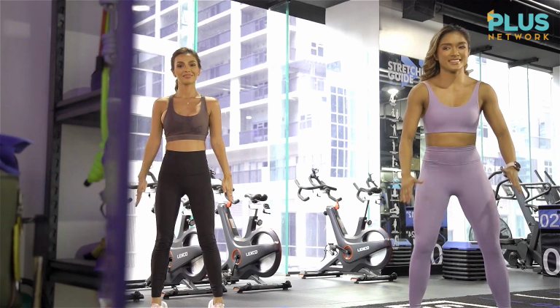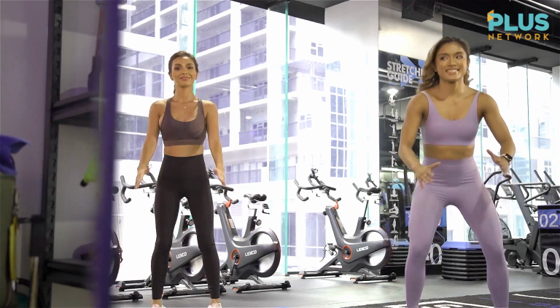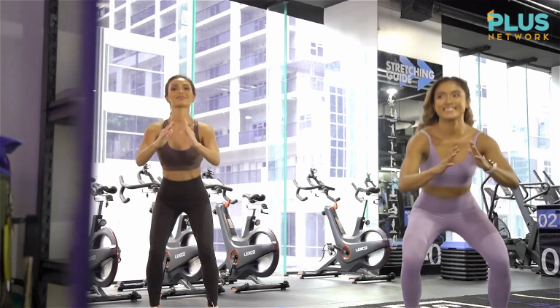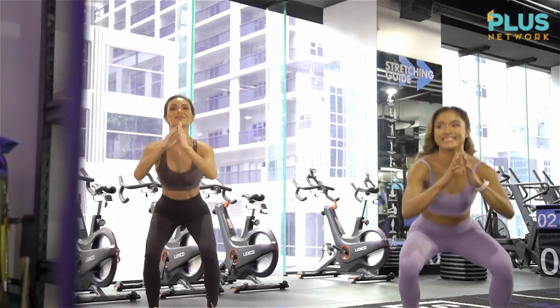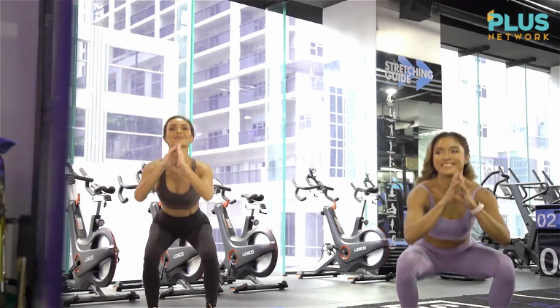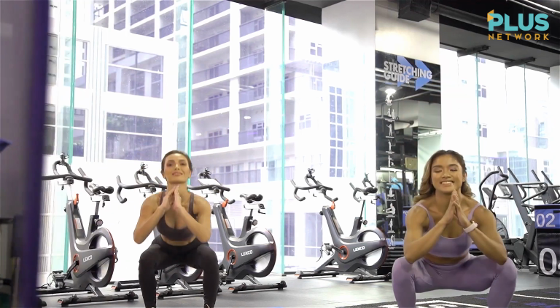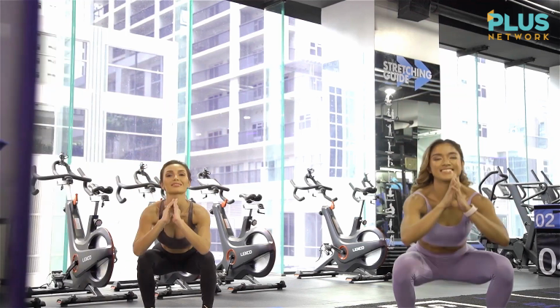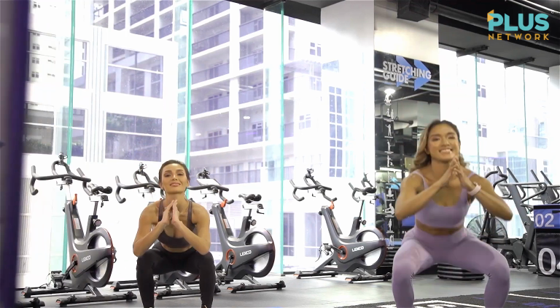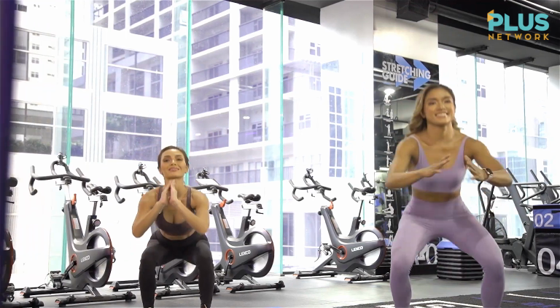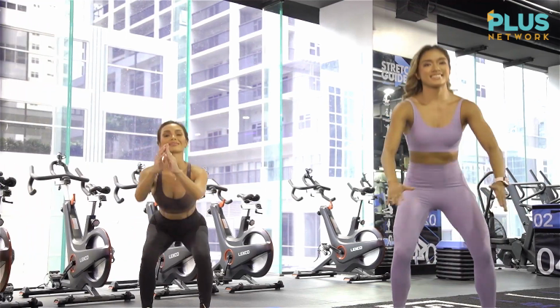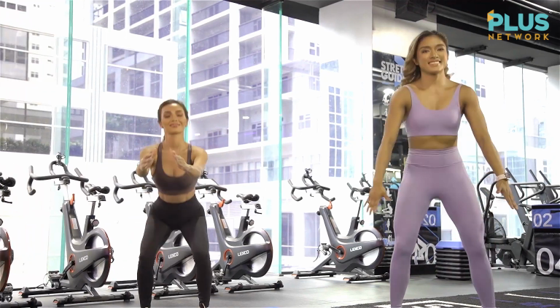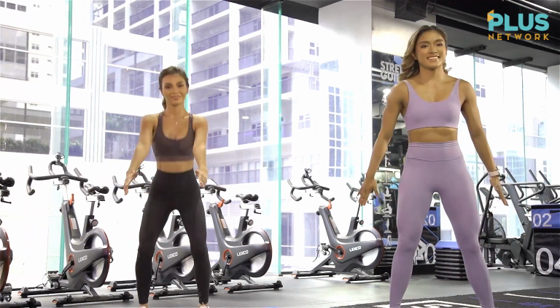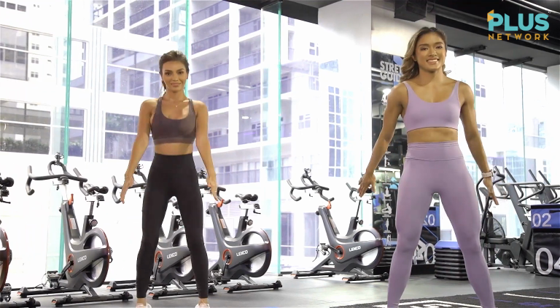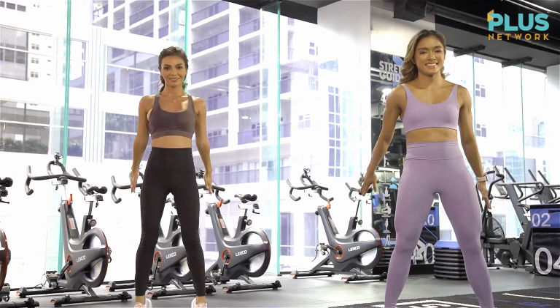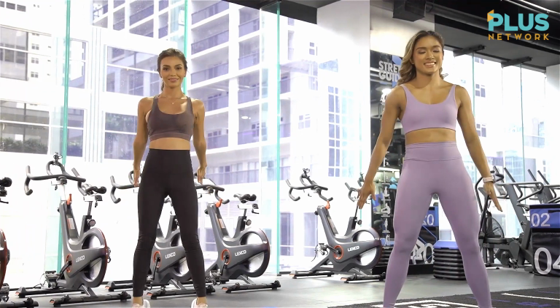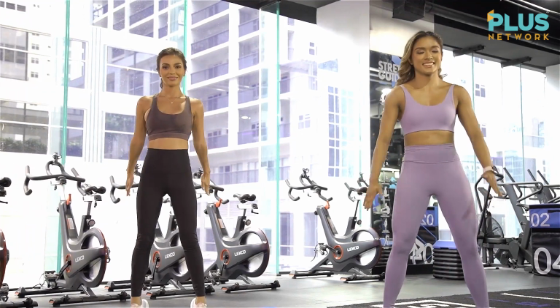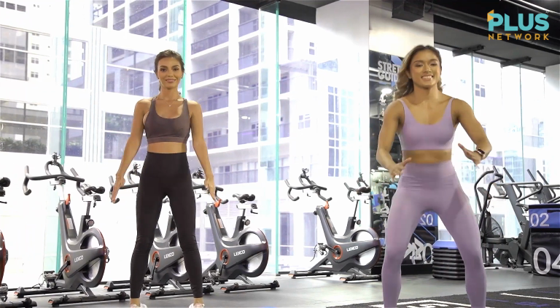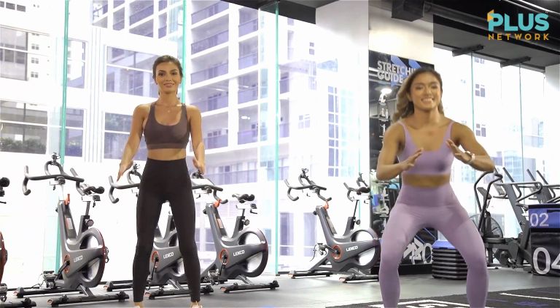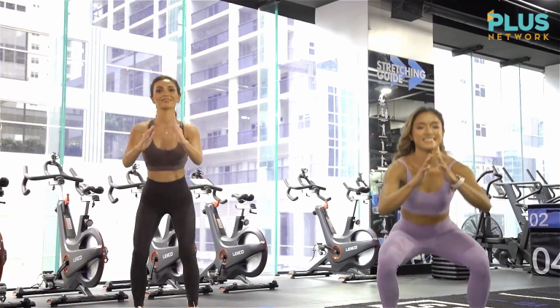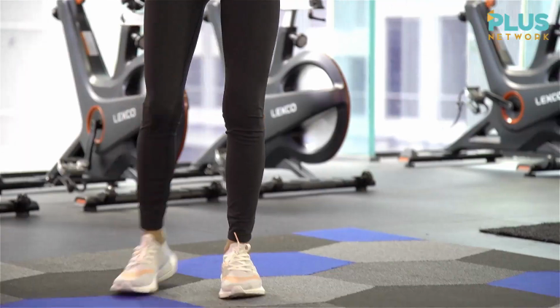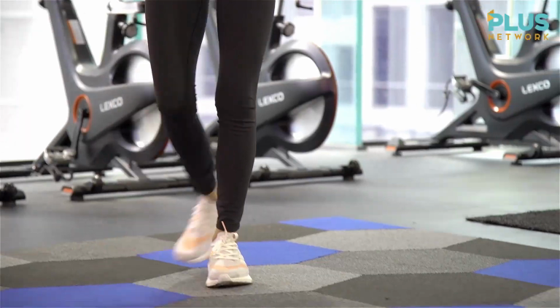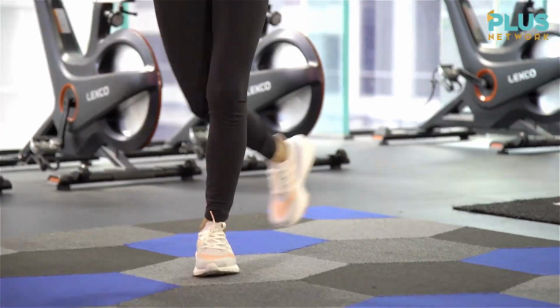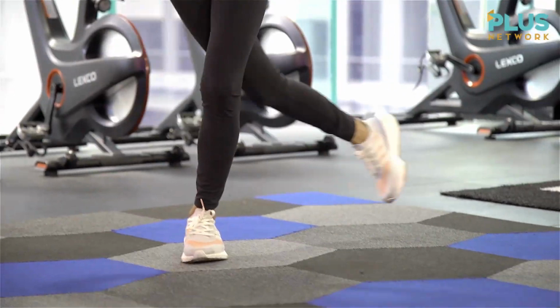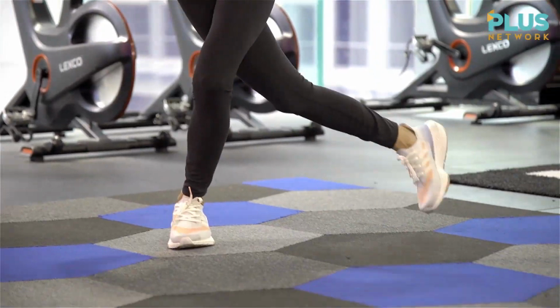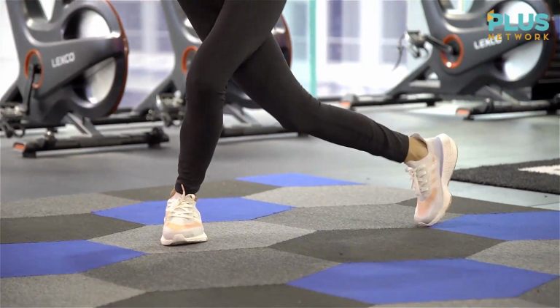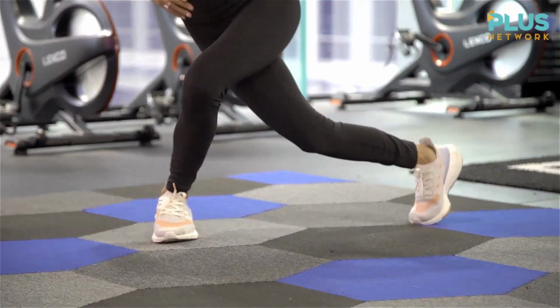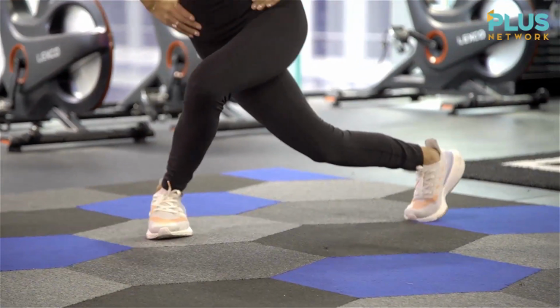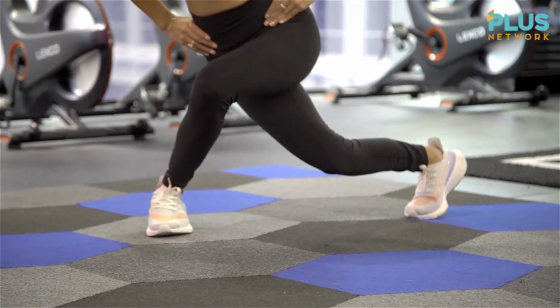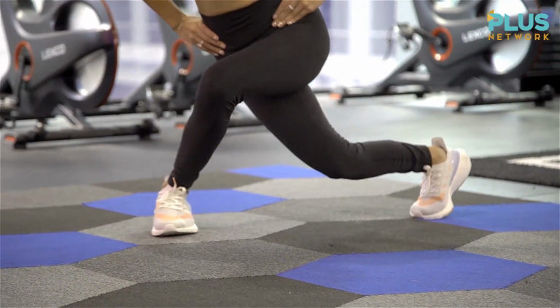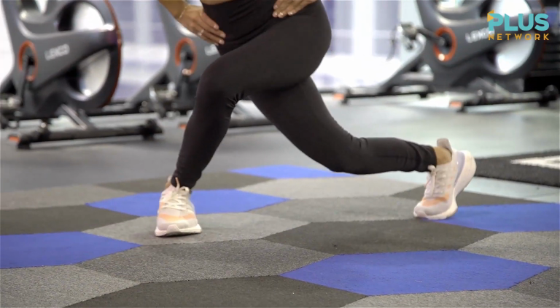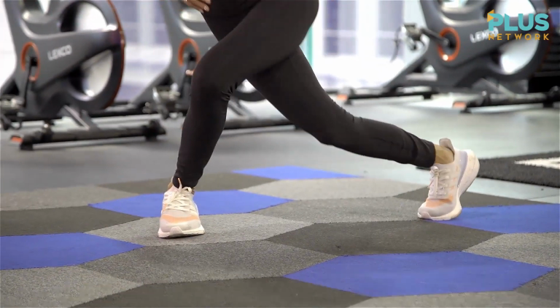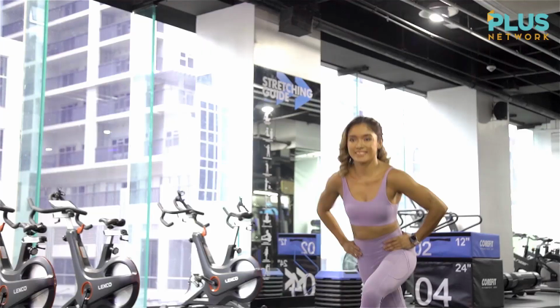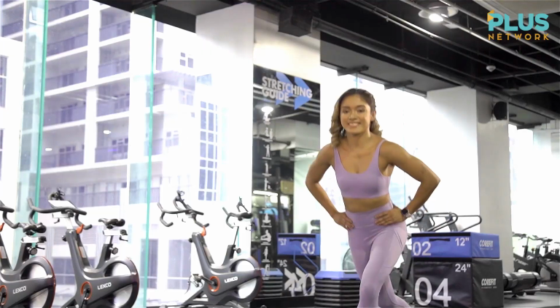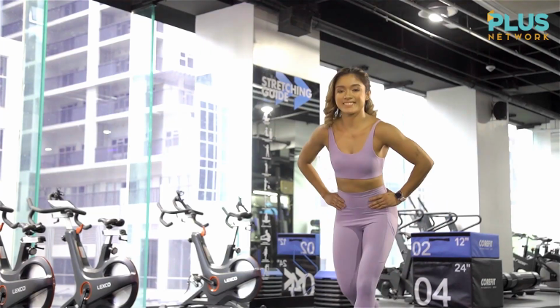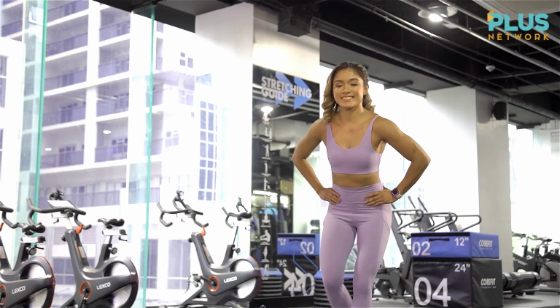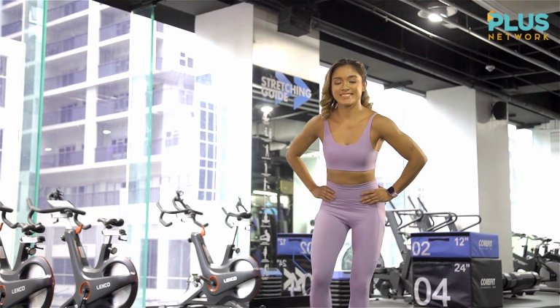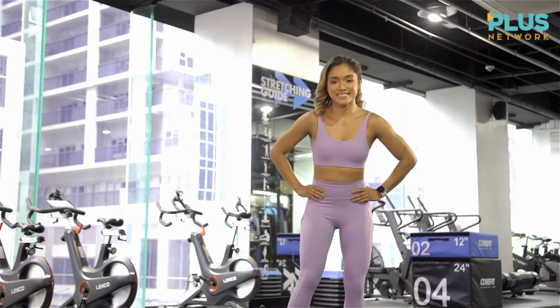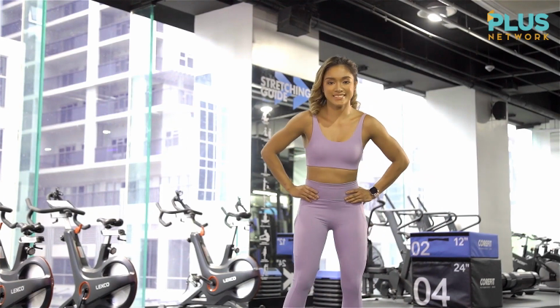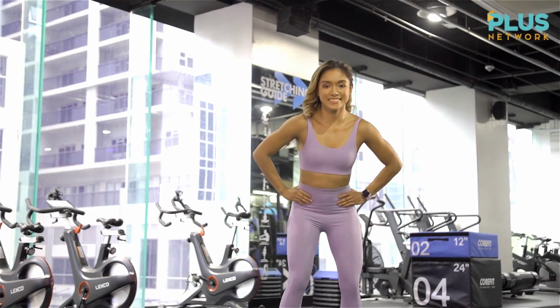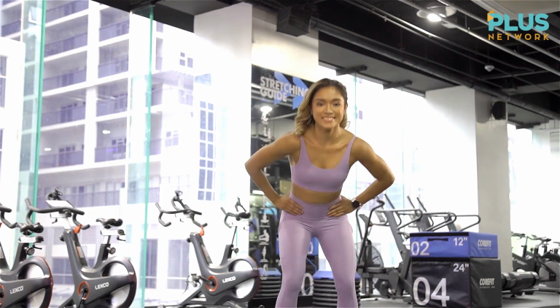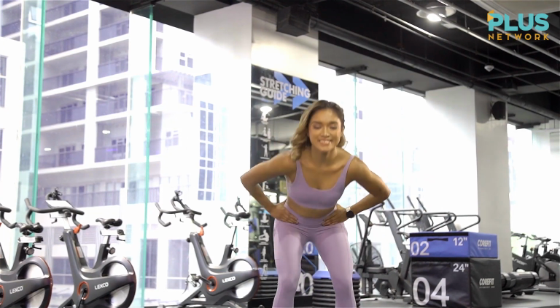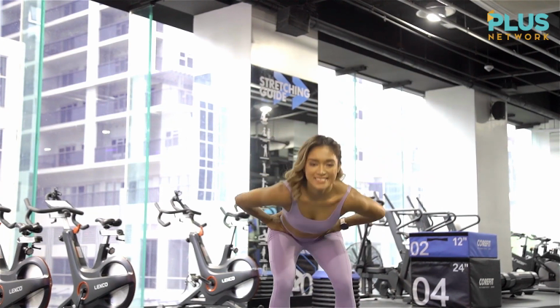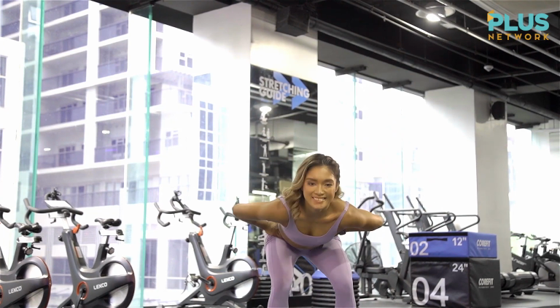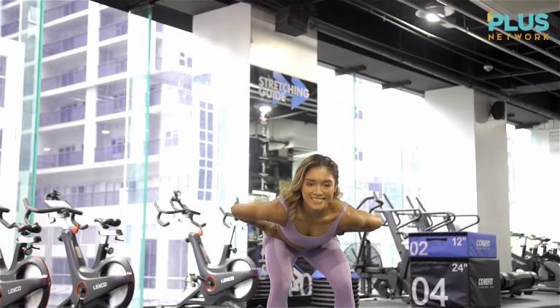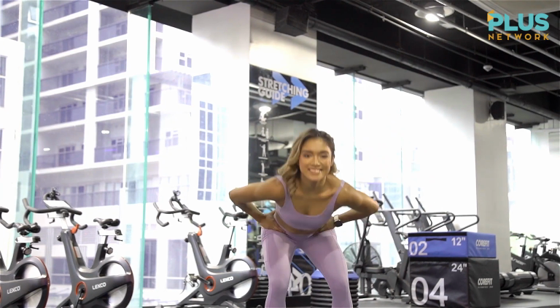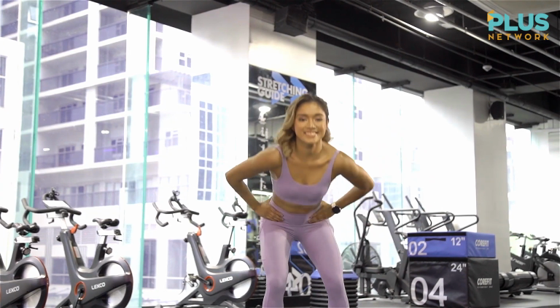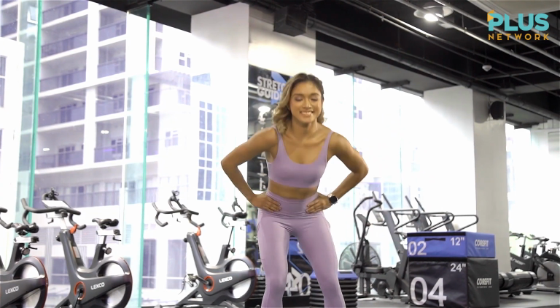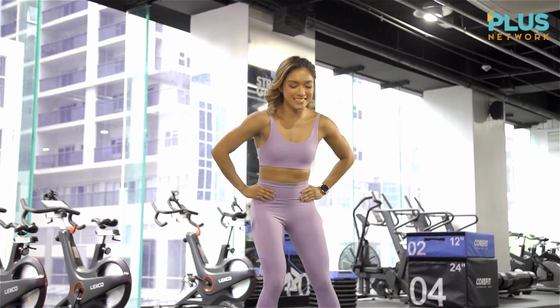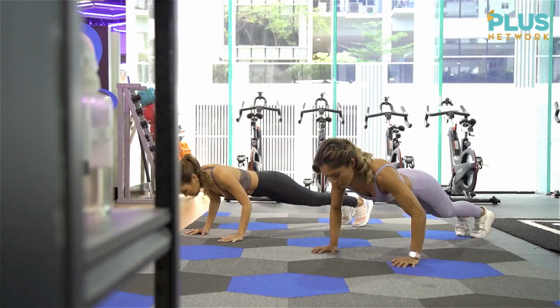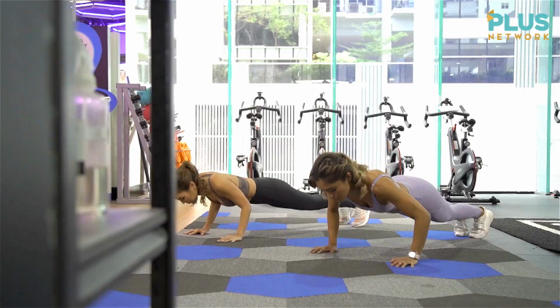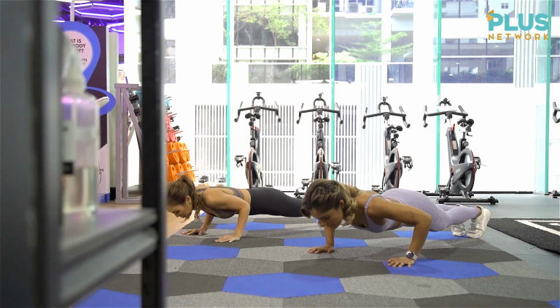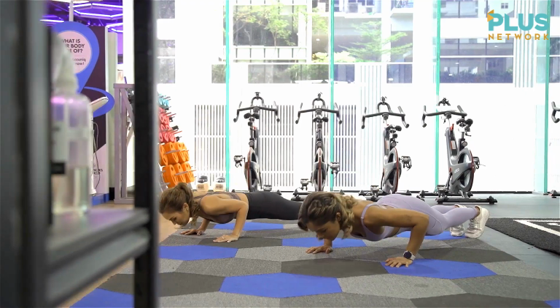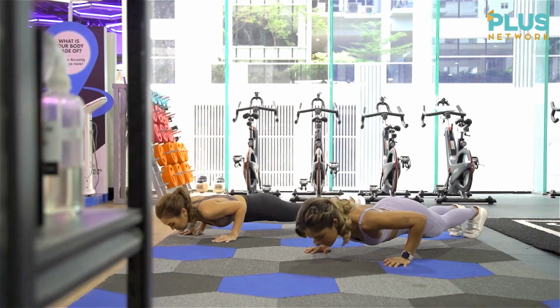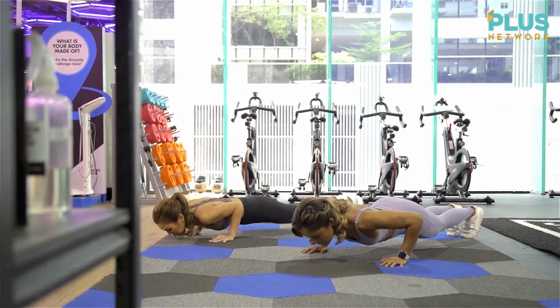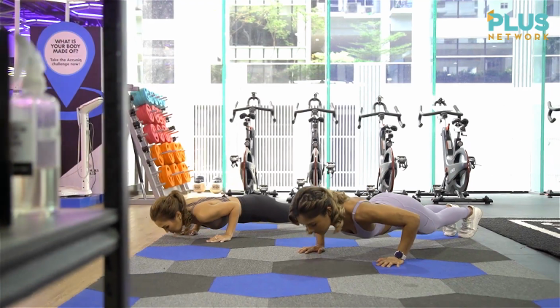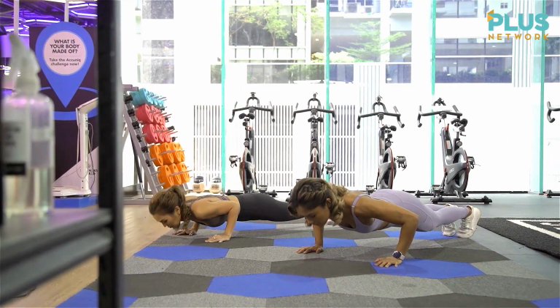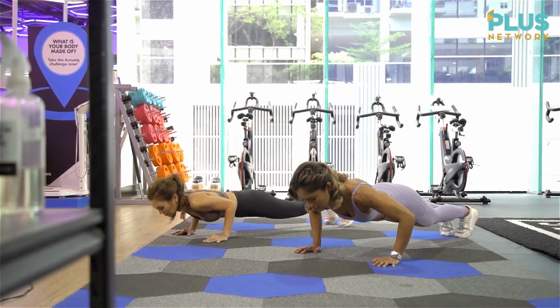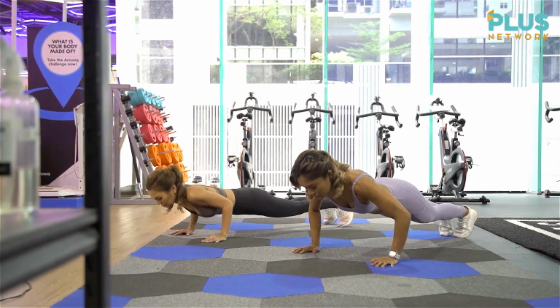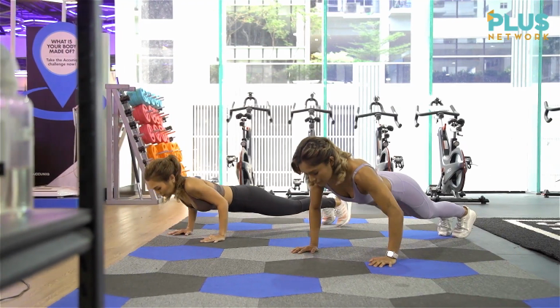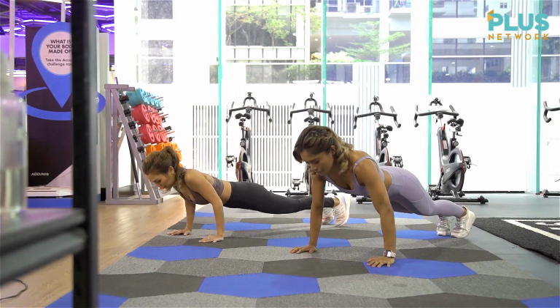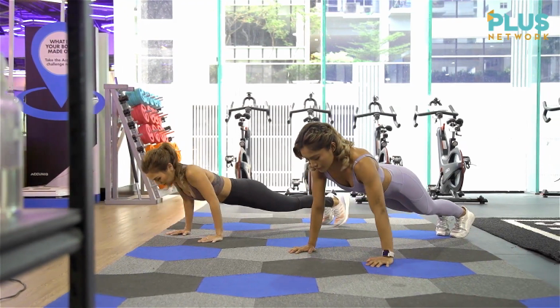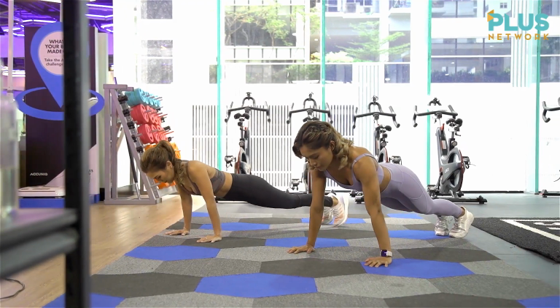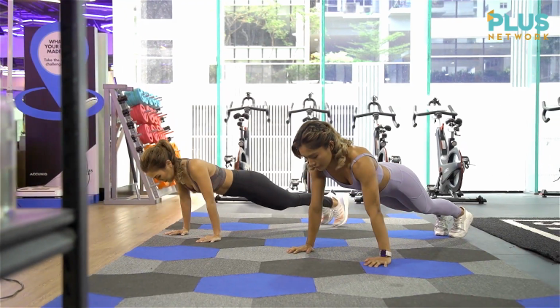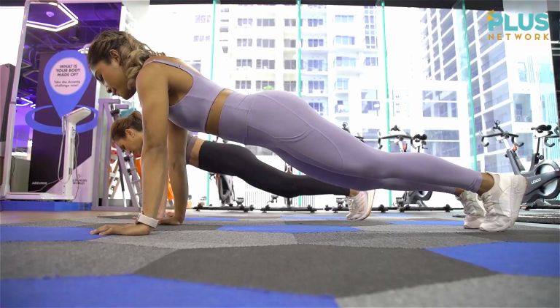For today's episode, we will burn calories and build muscles as we maximize our strength building capacity.